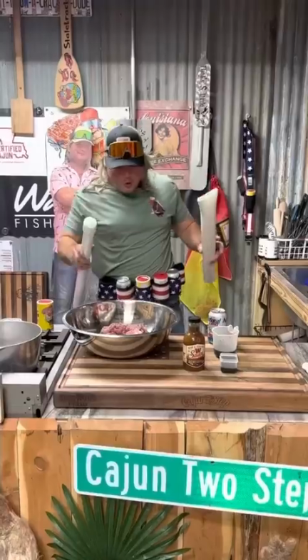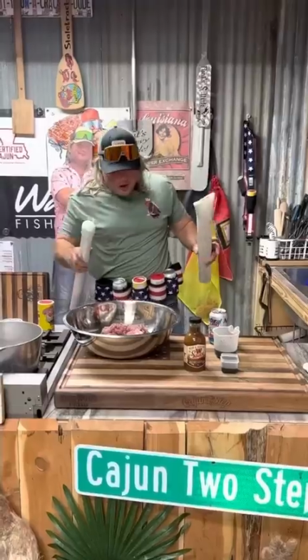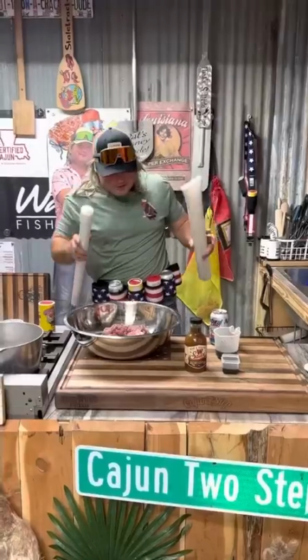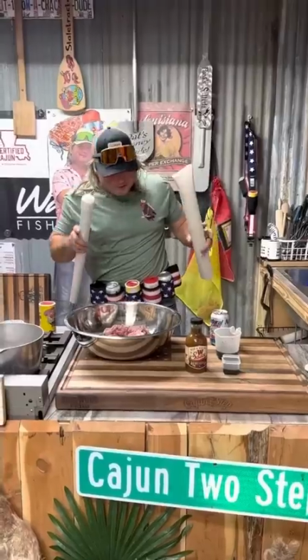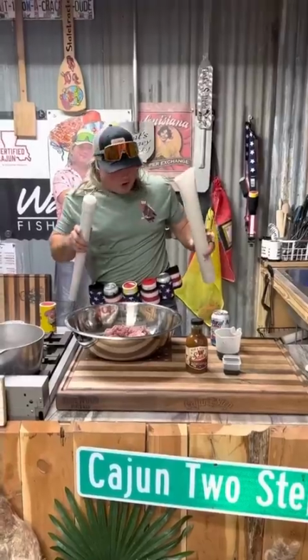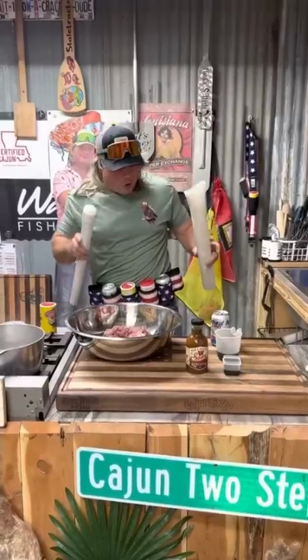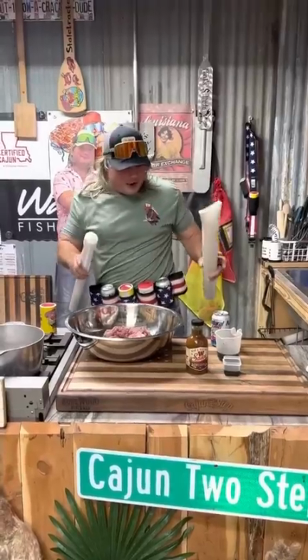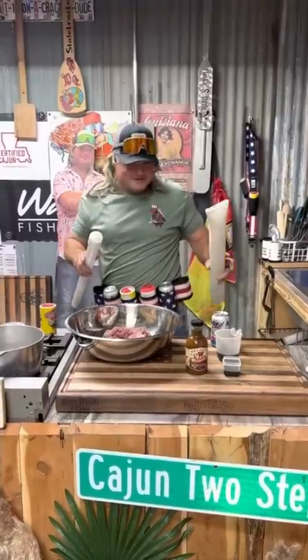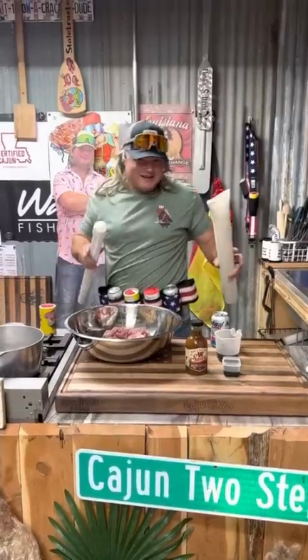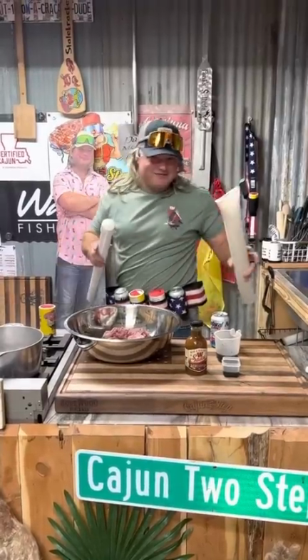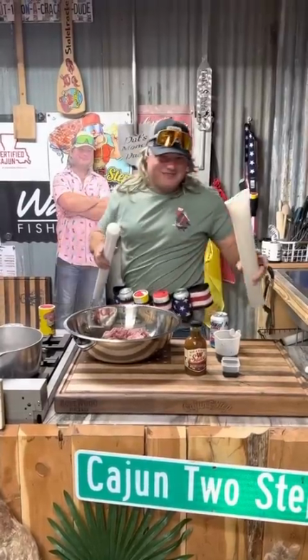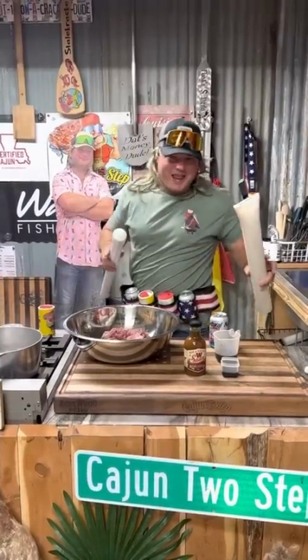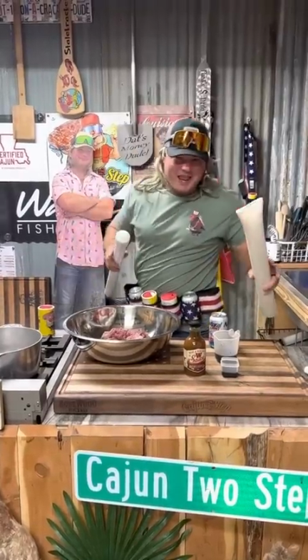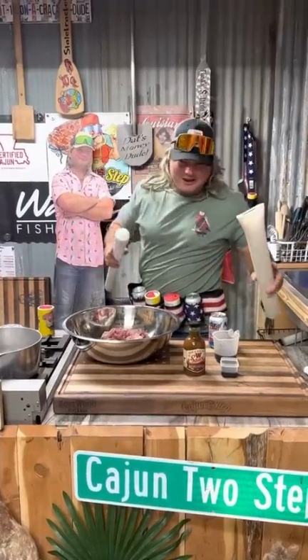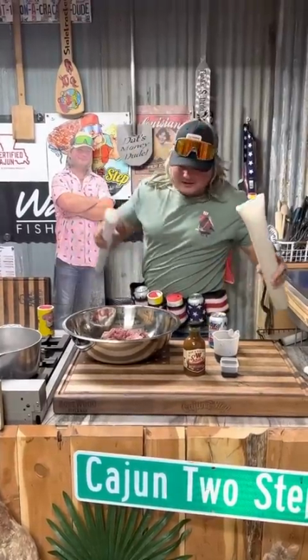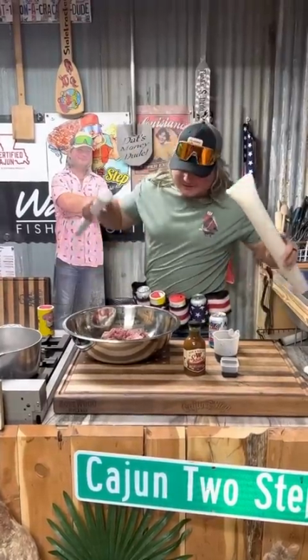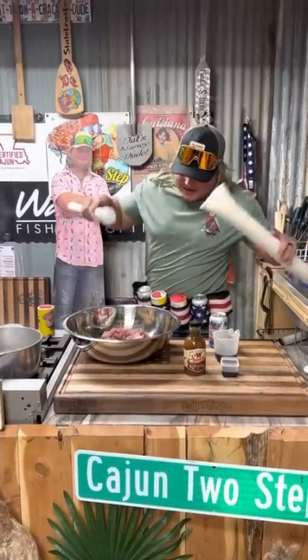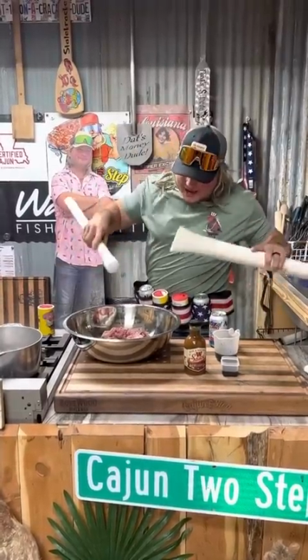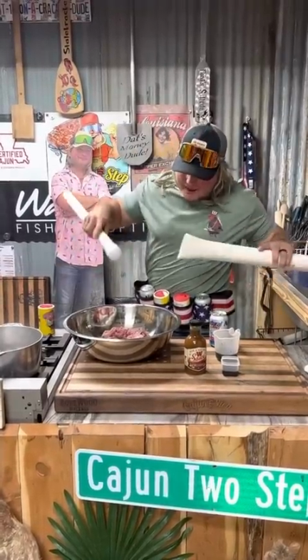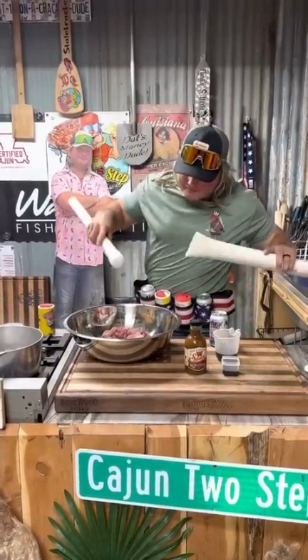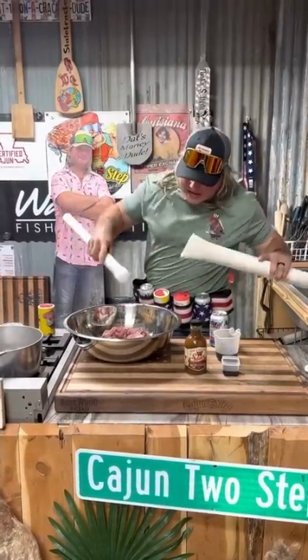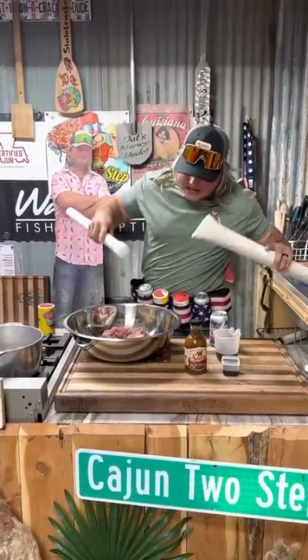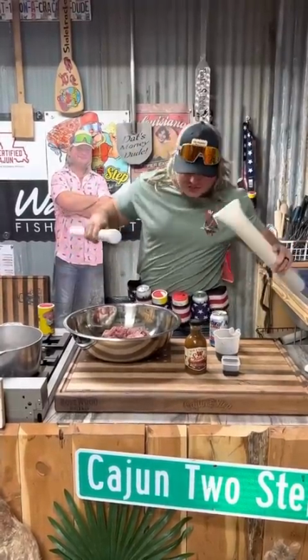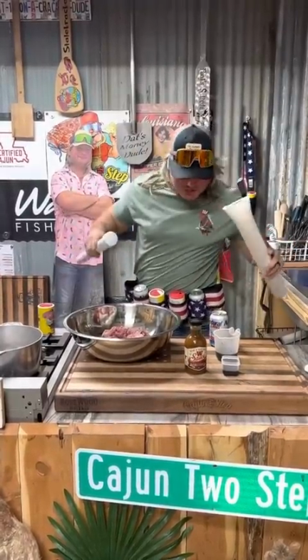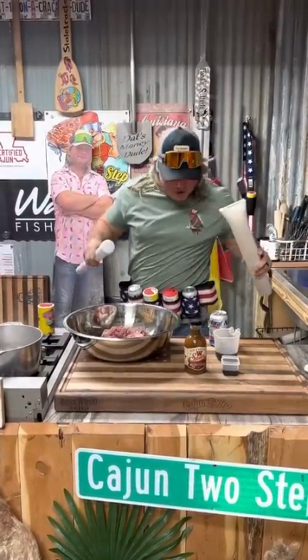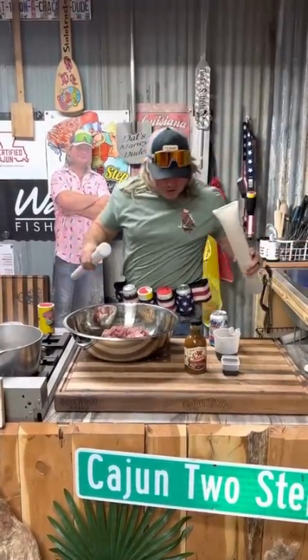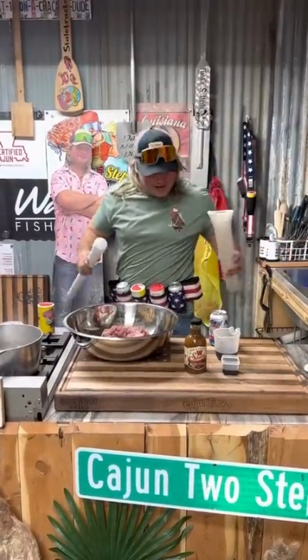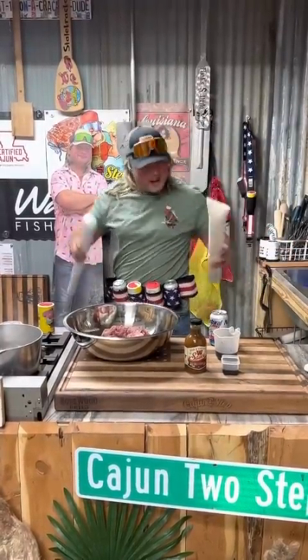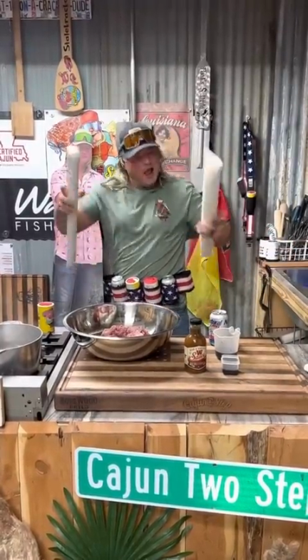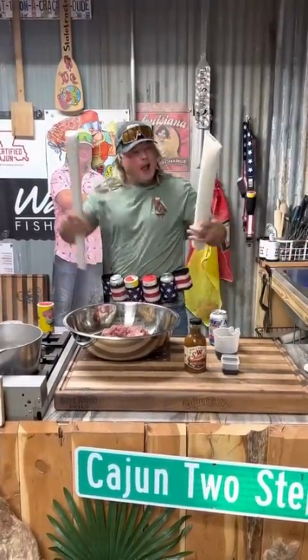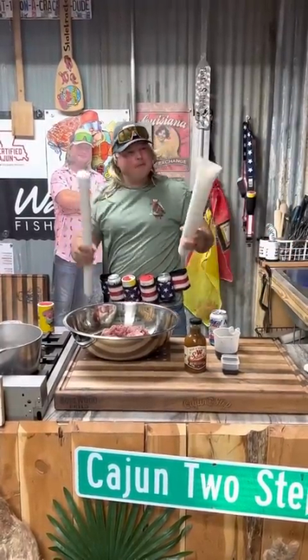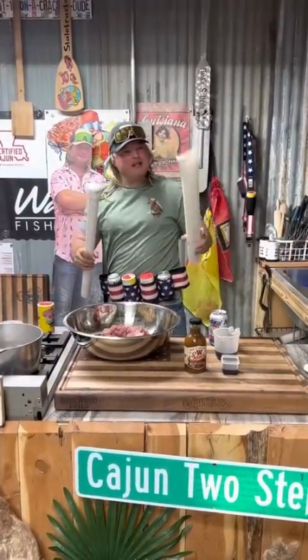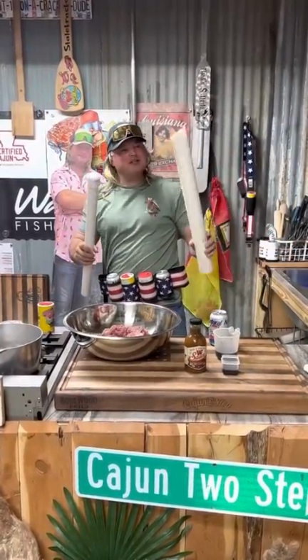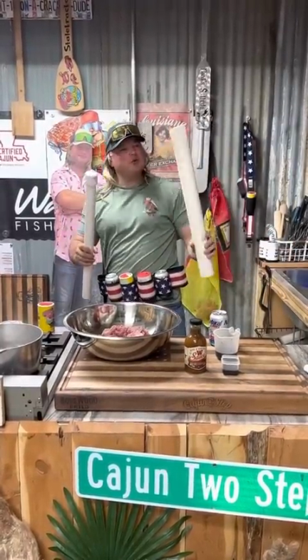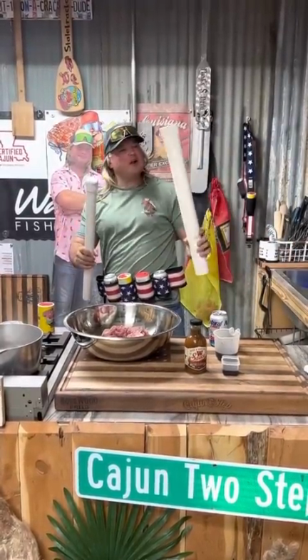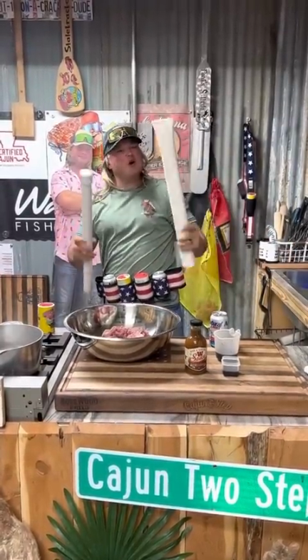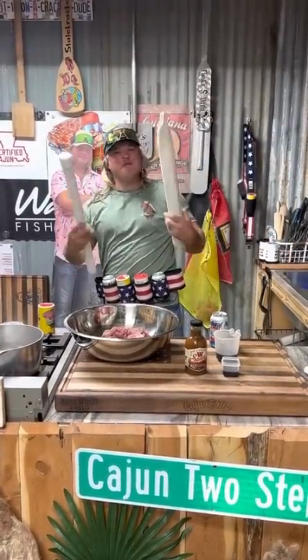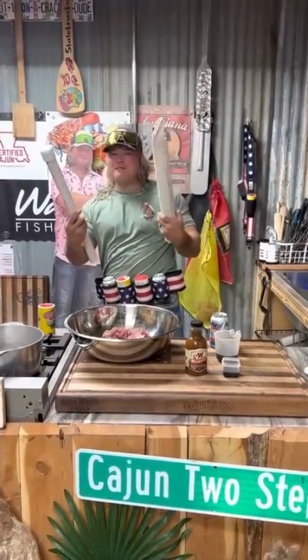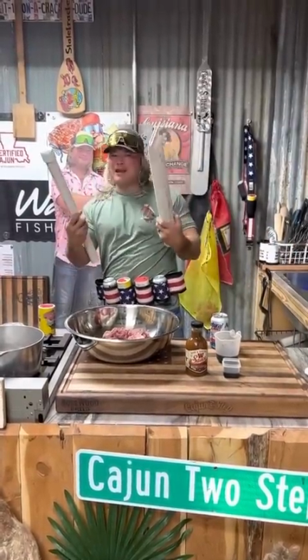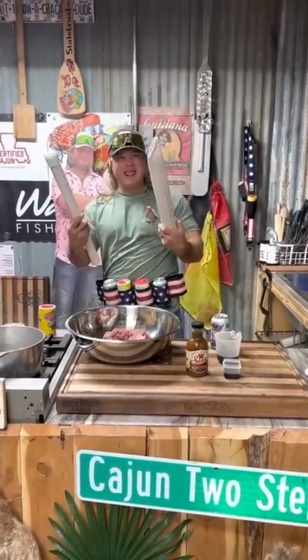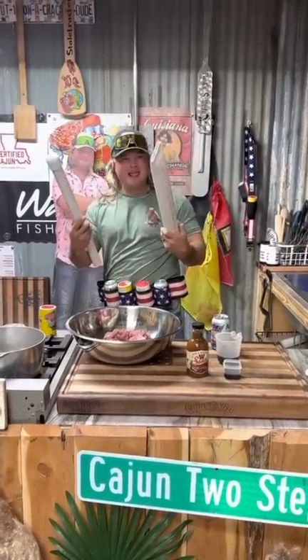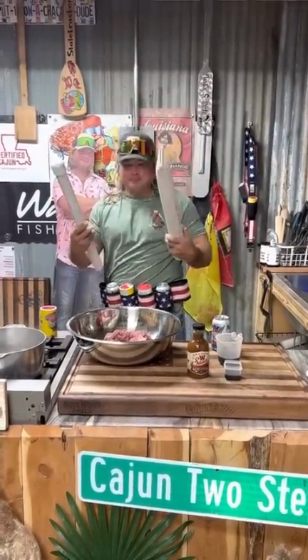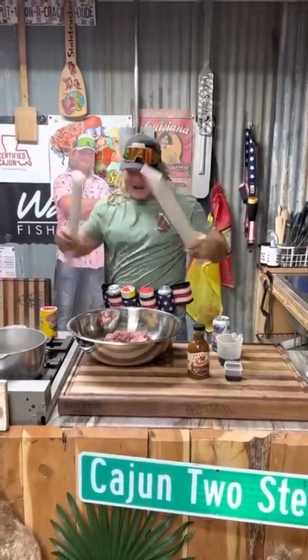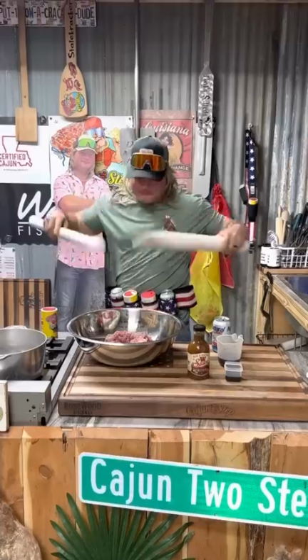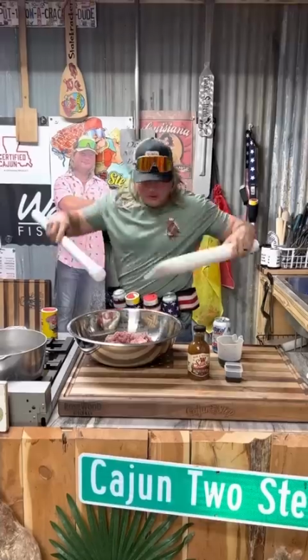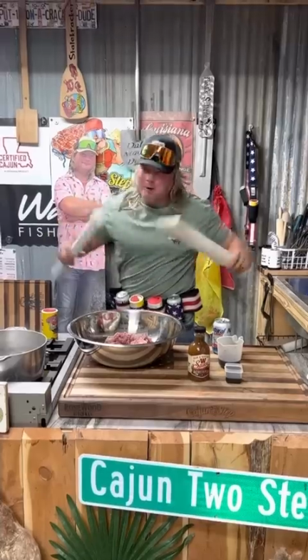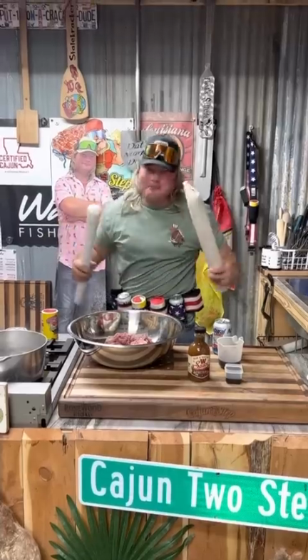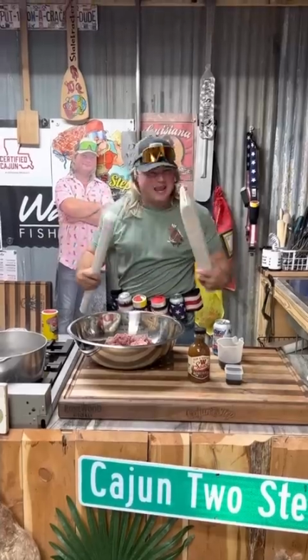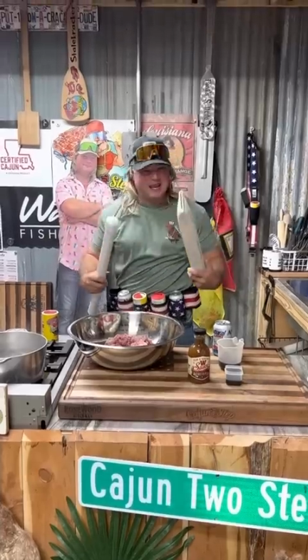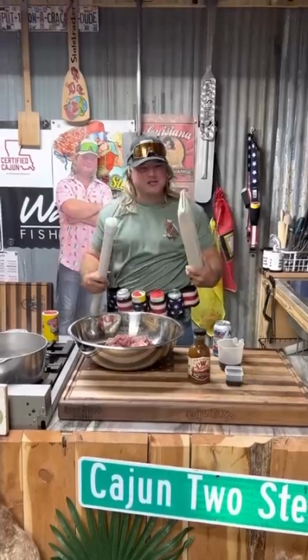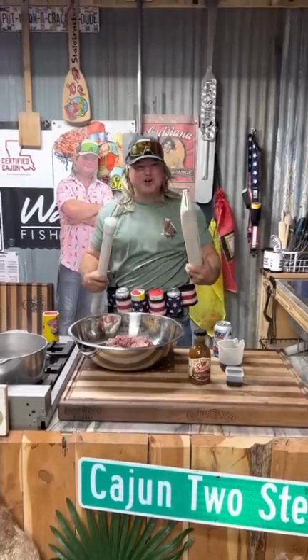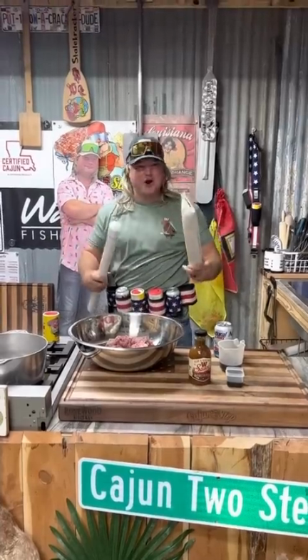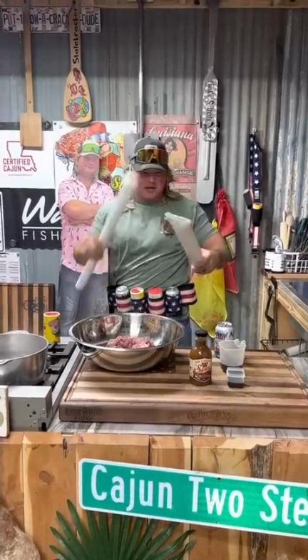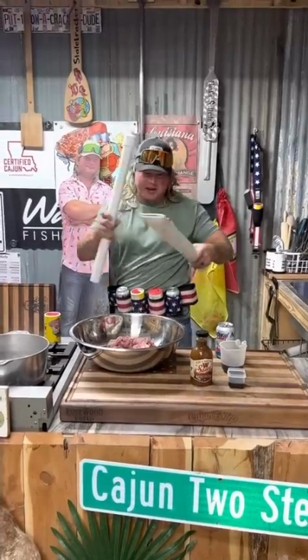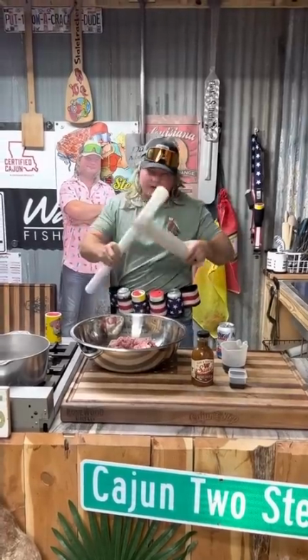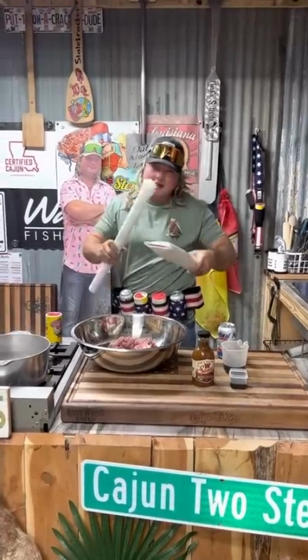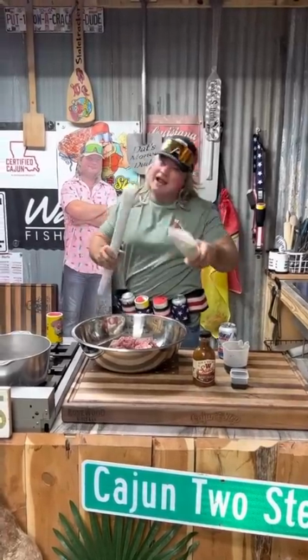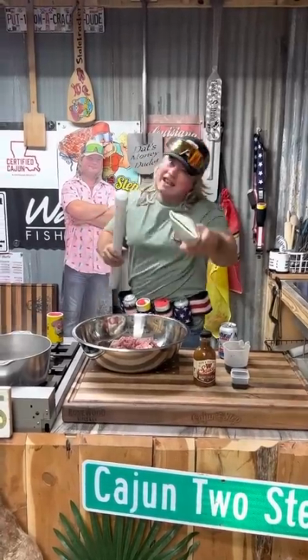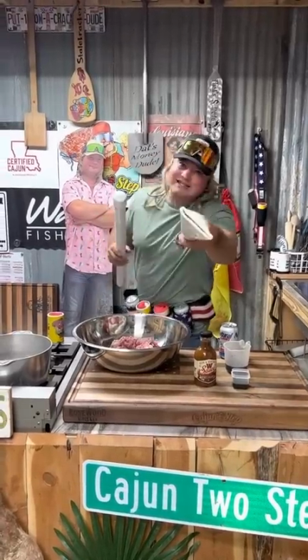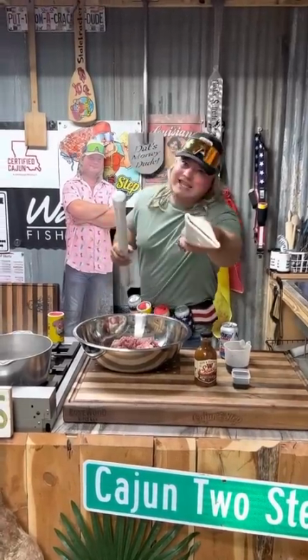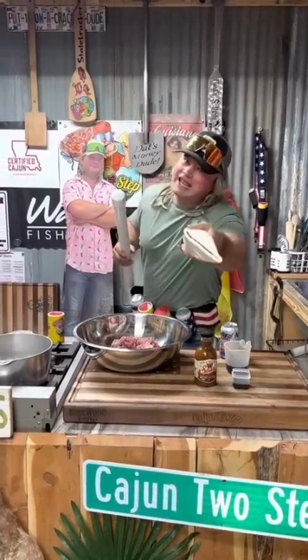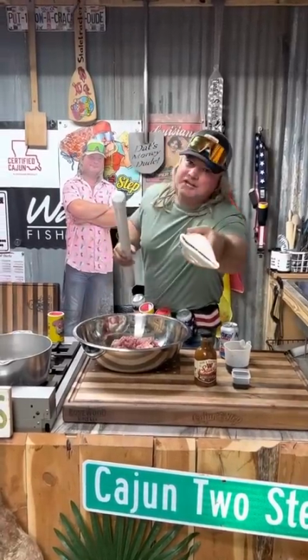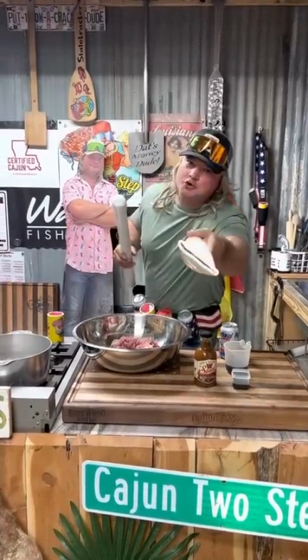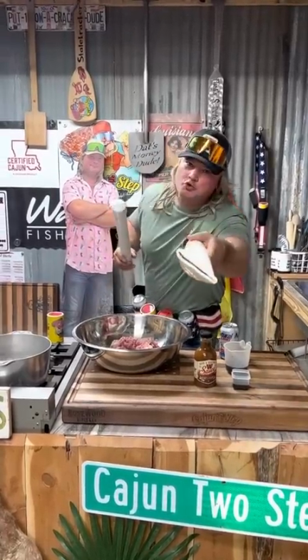One requested thing: deer meat jerky. I bet you want to know if I'm laying pipe or making jerky. Let's get it, dude.